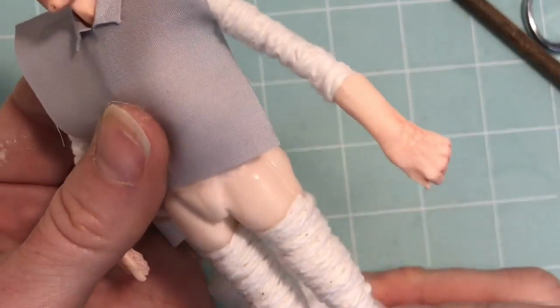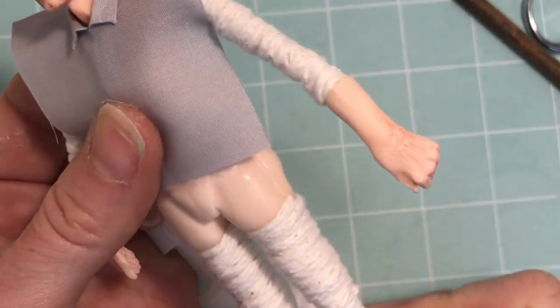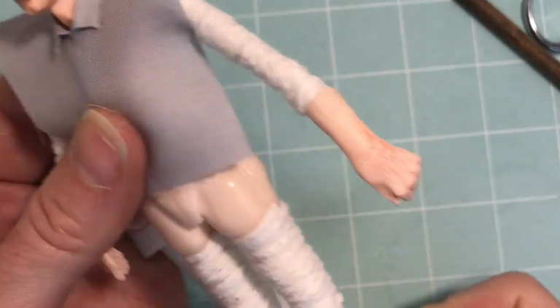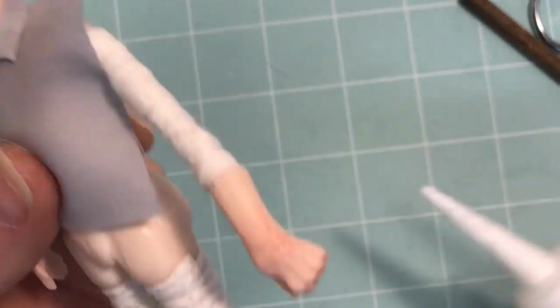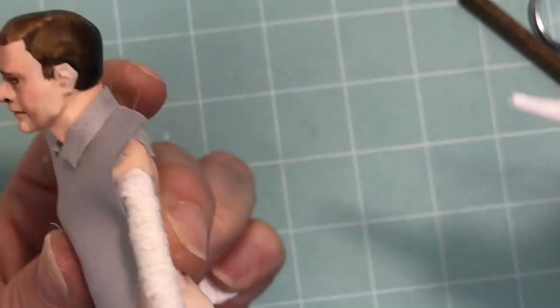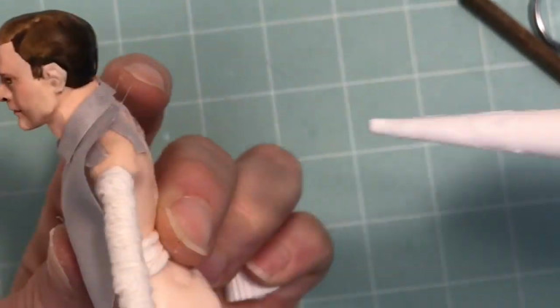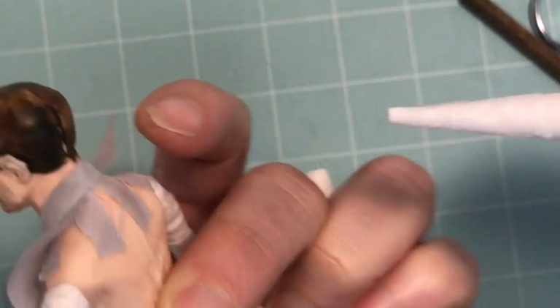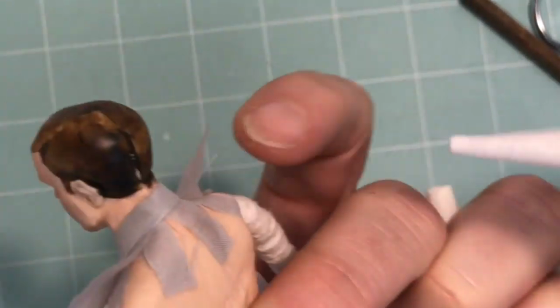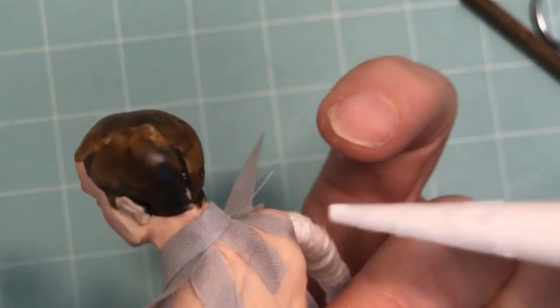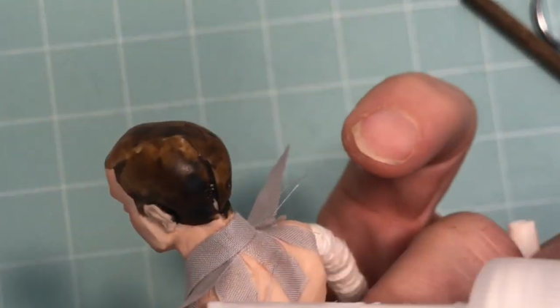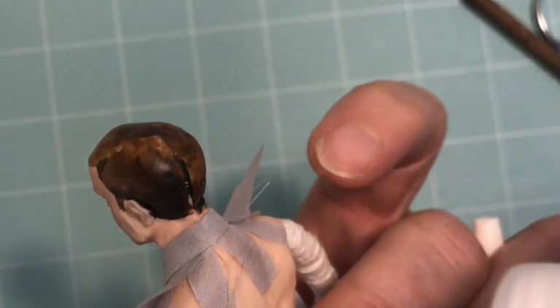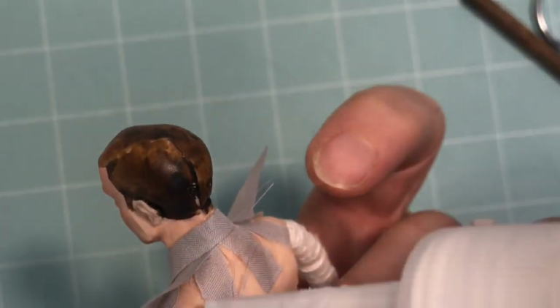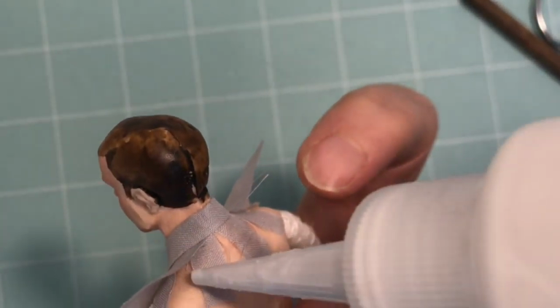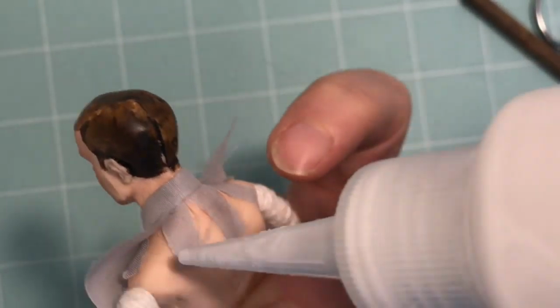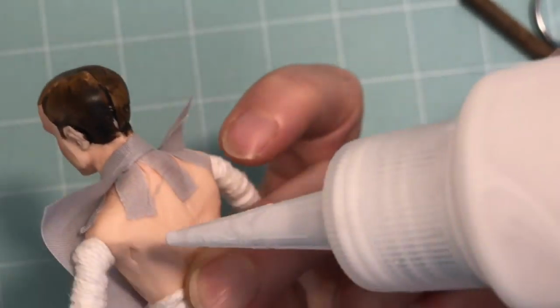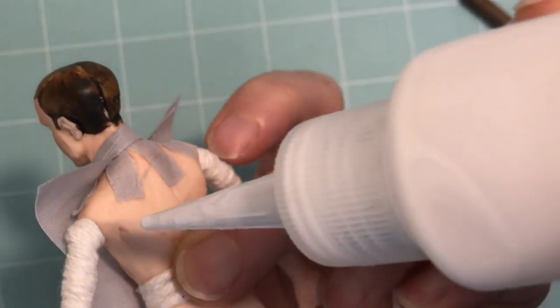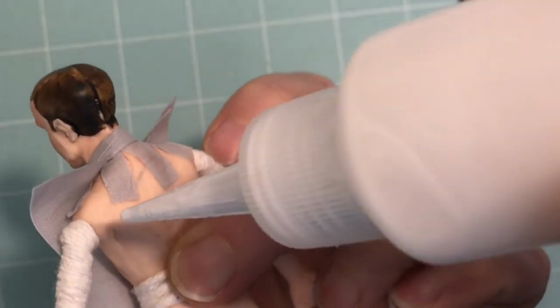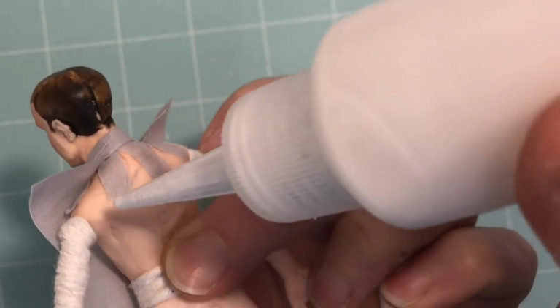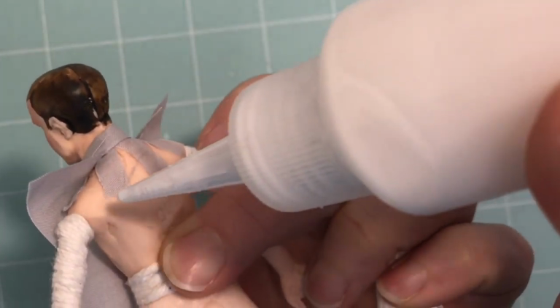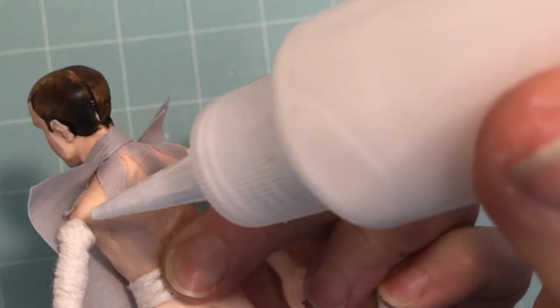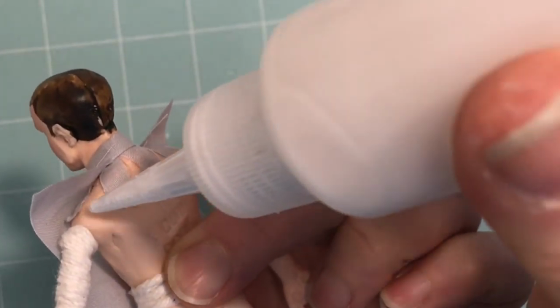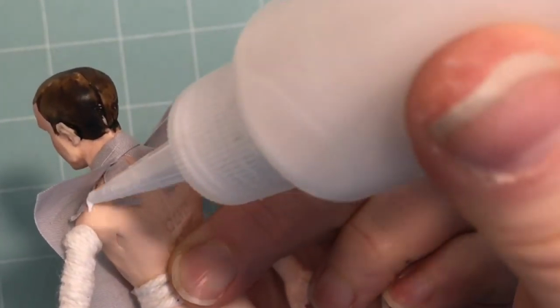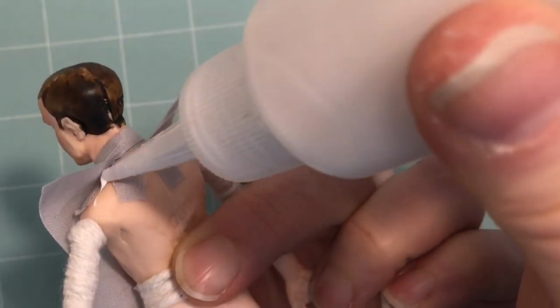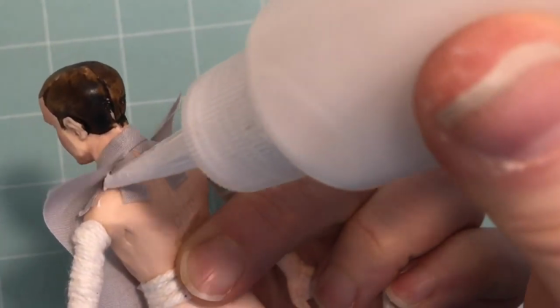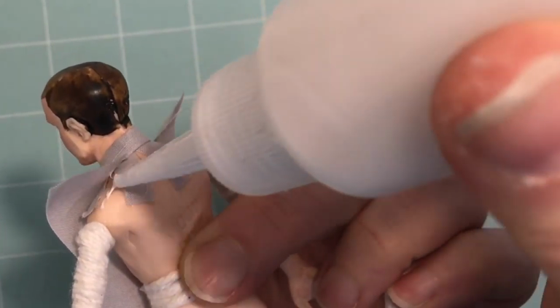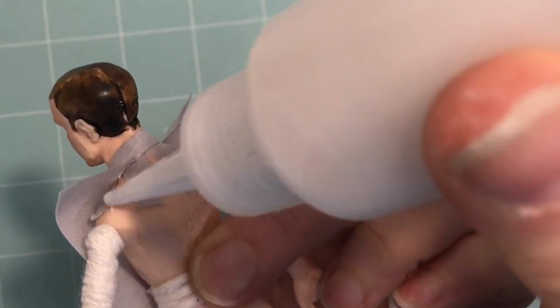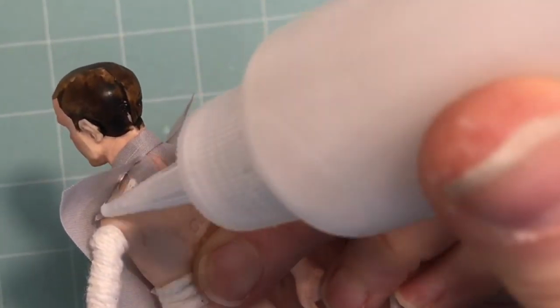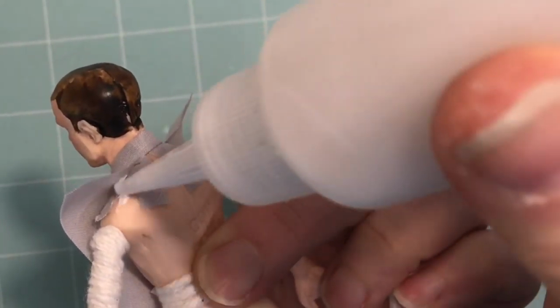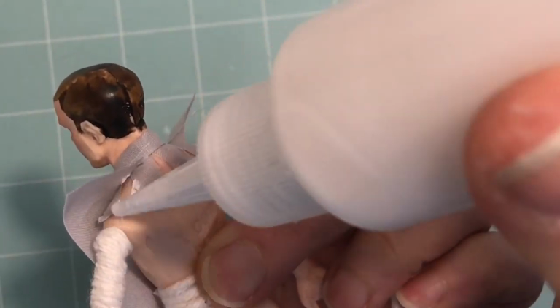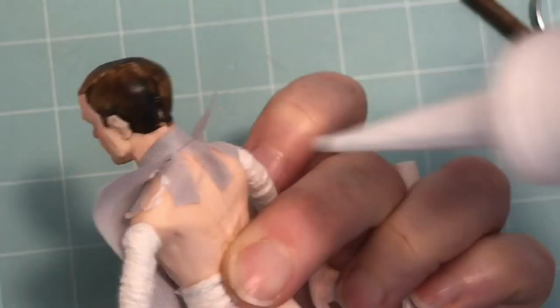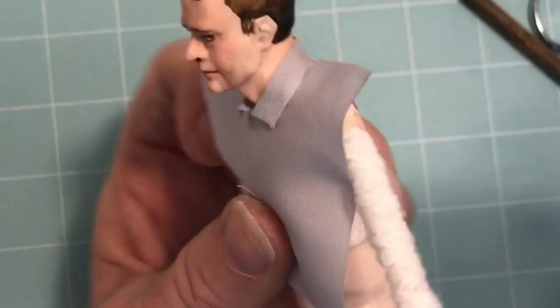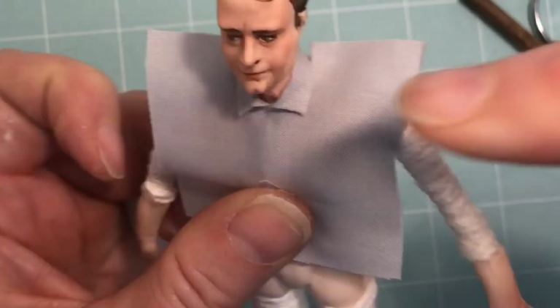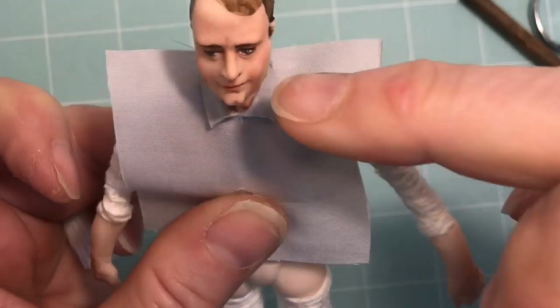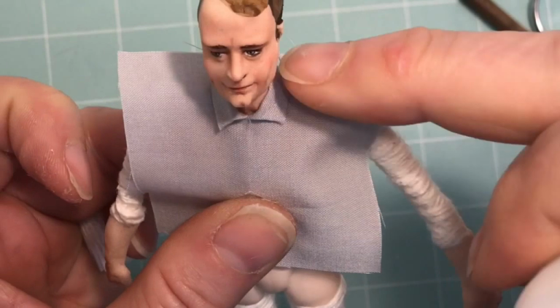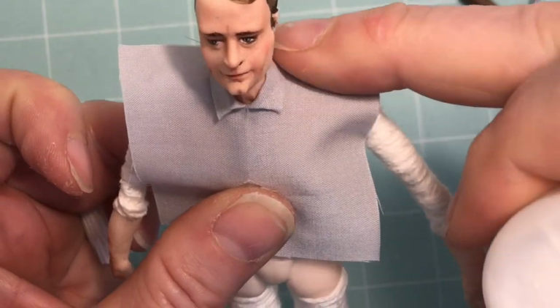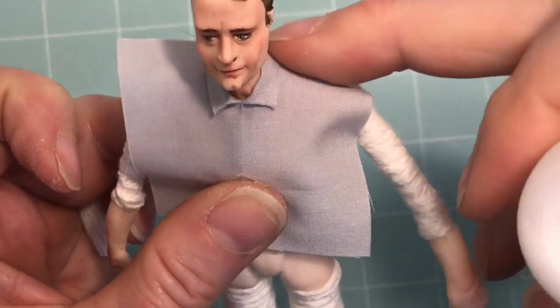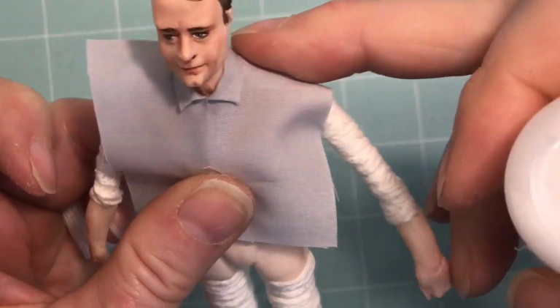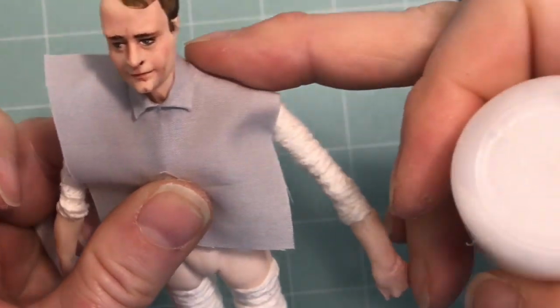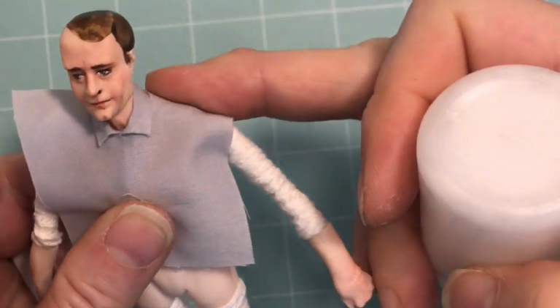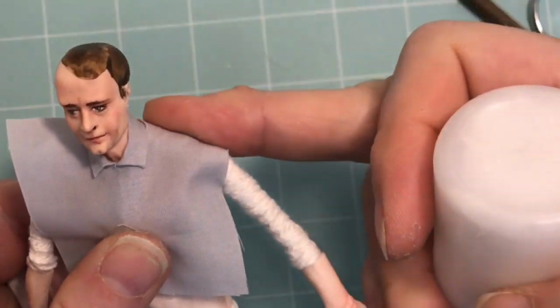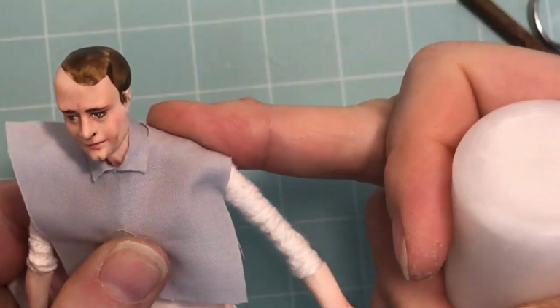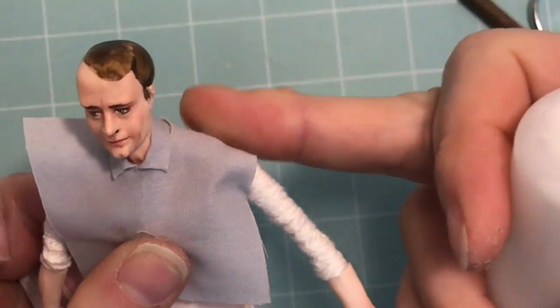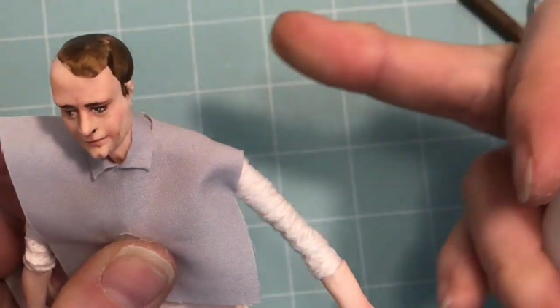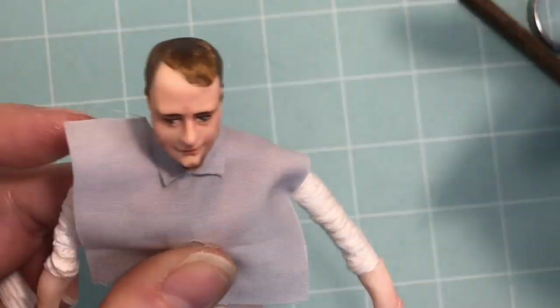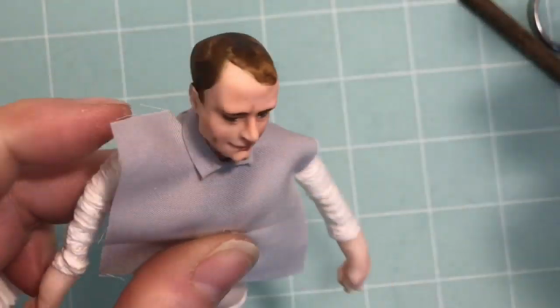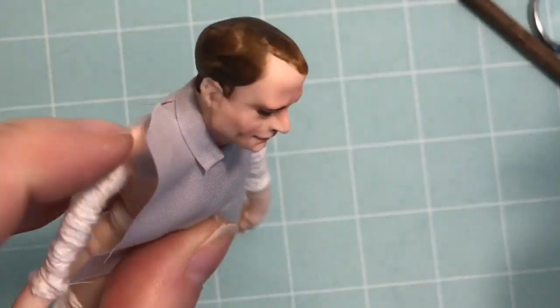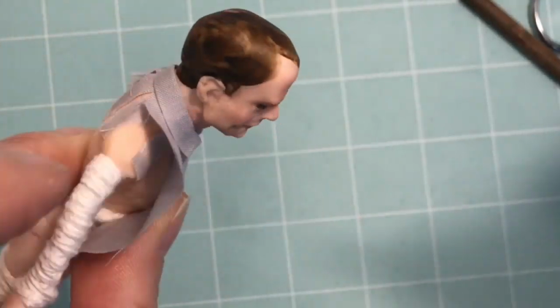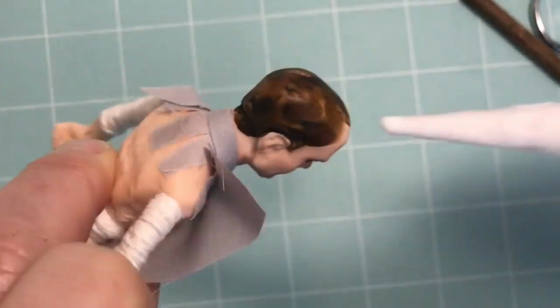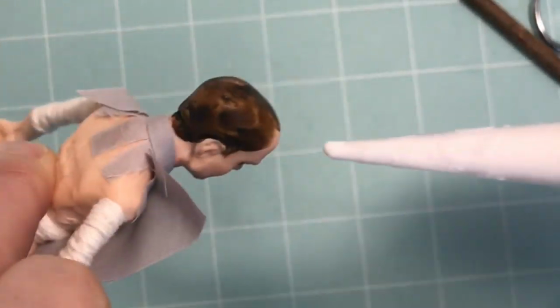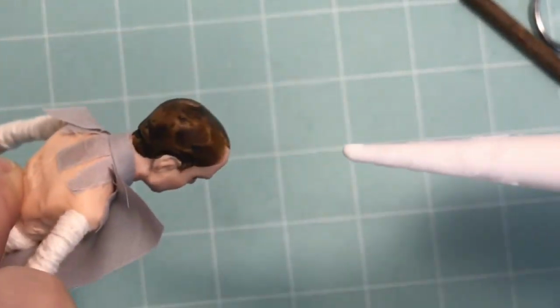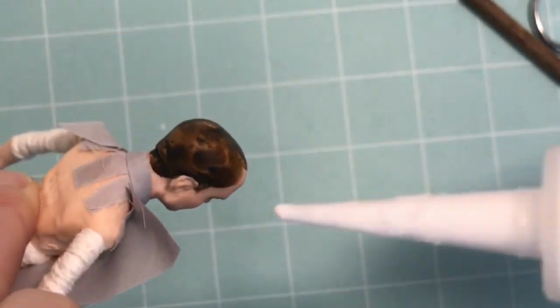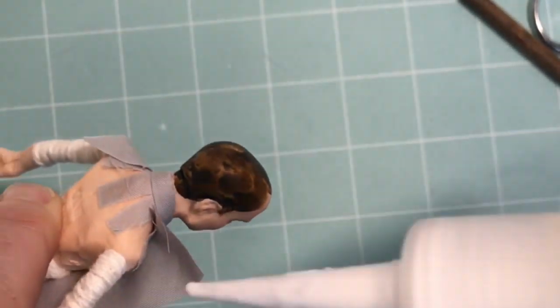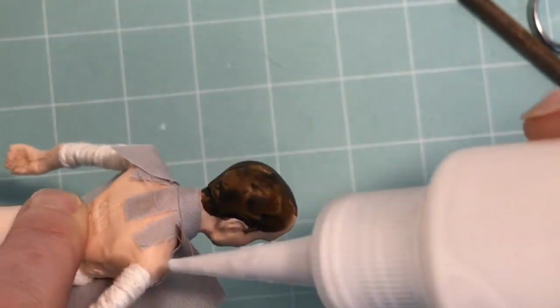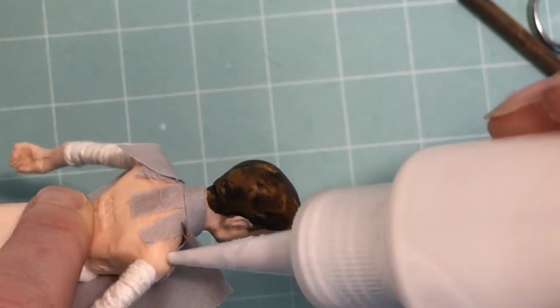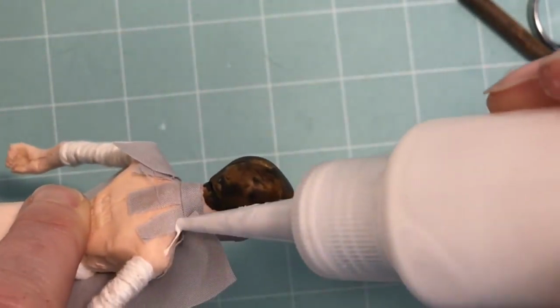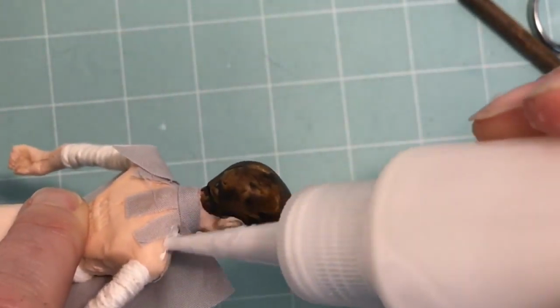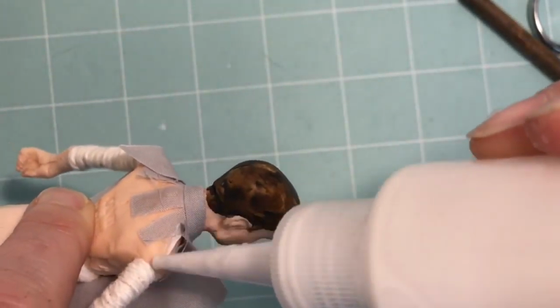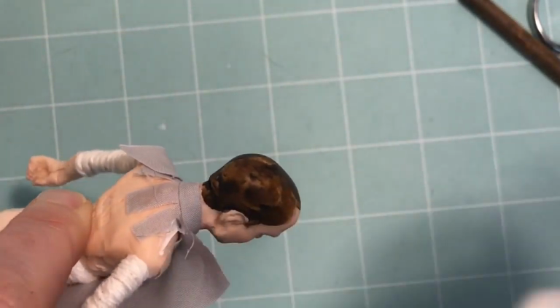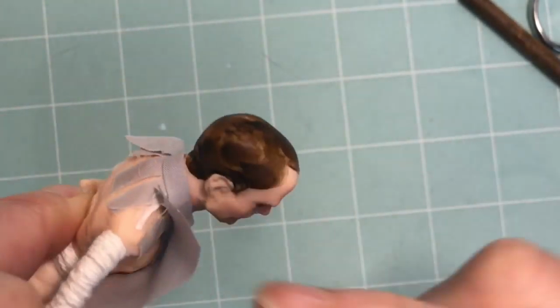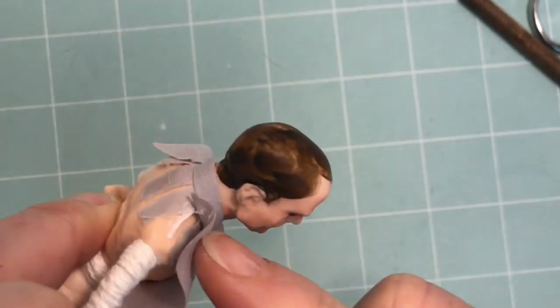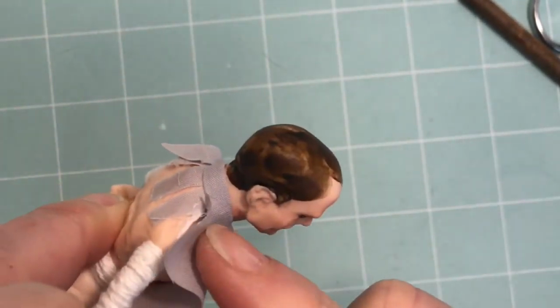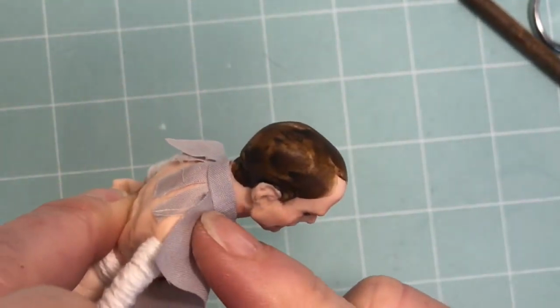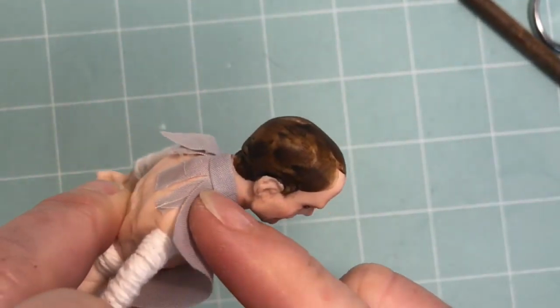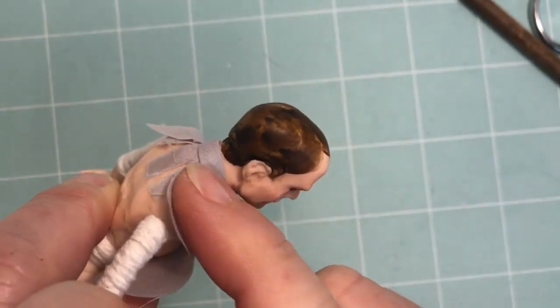Turn the doll around to the backside and put a thin line of glue on each shoulder. Press the fabric down into the shoulder.